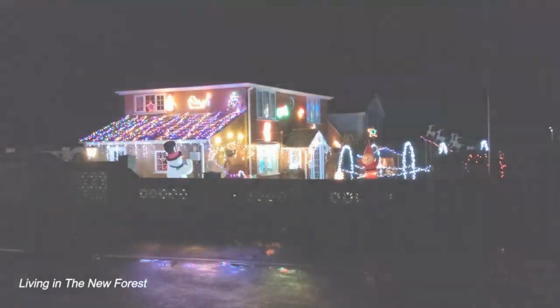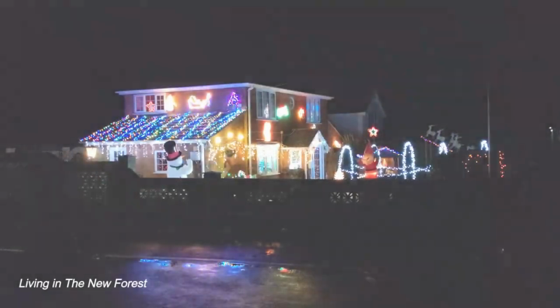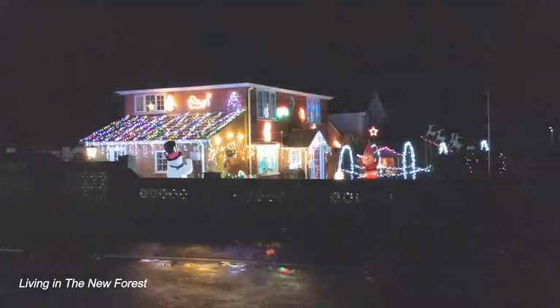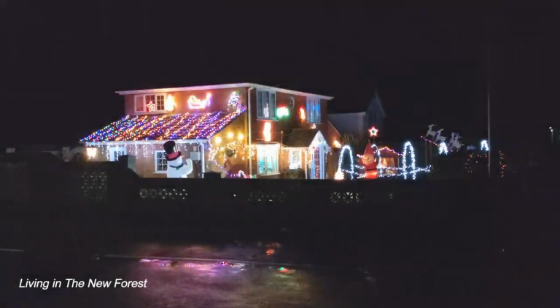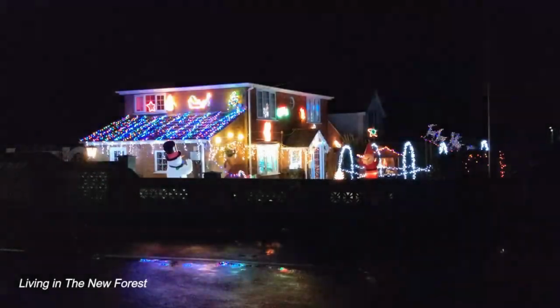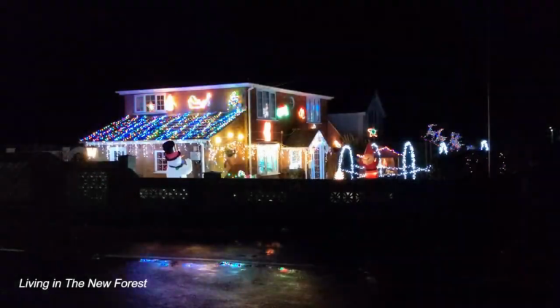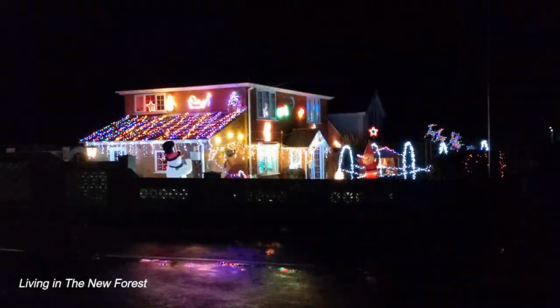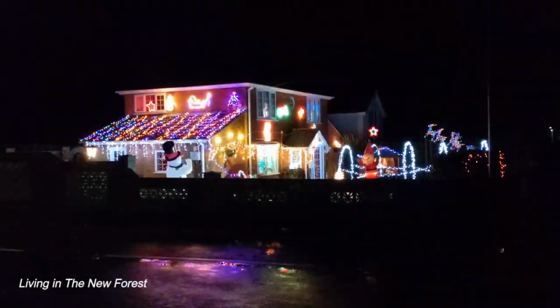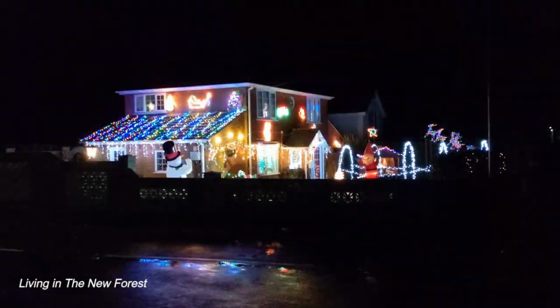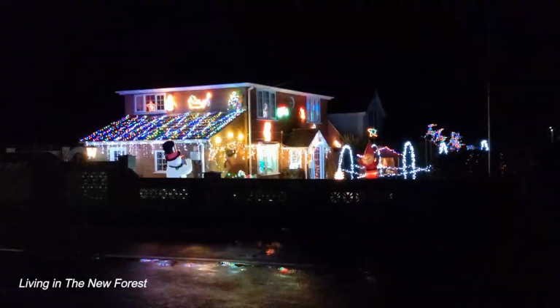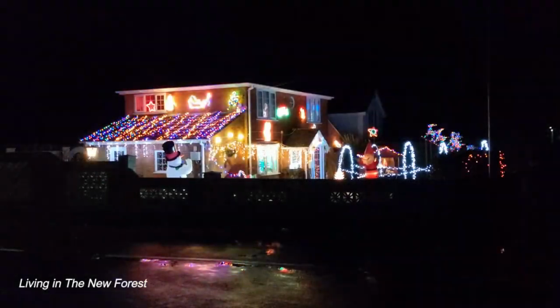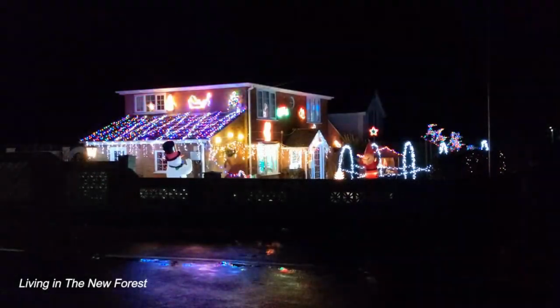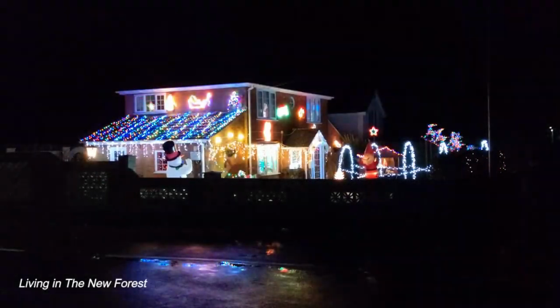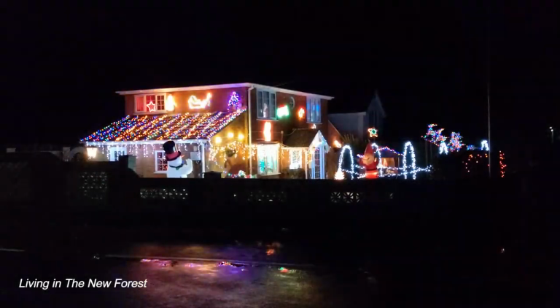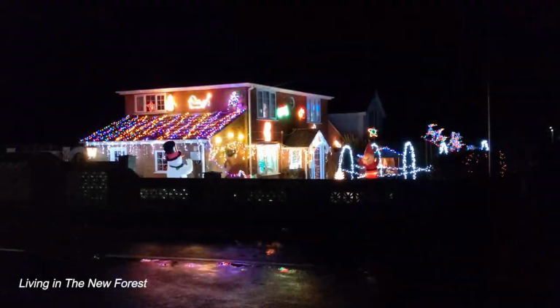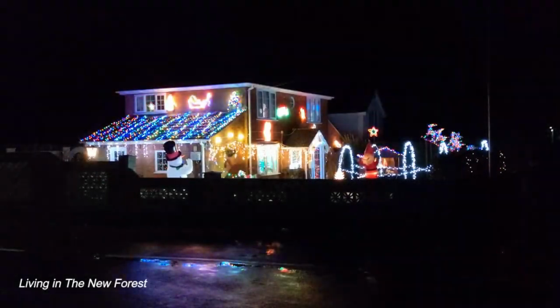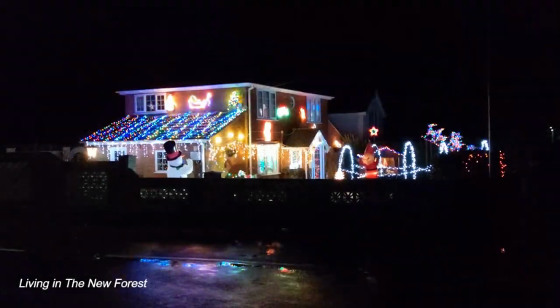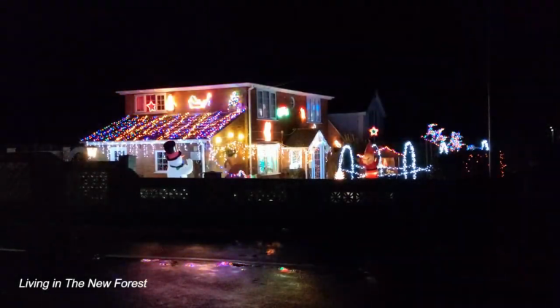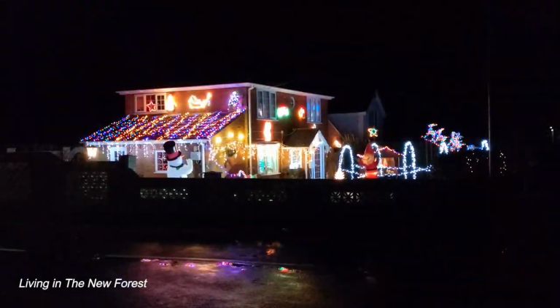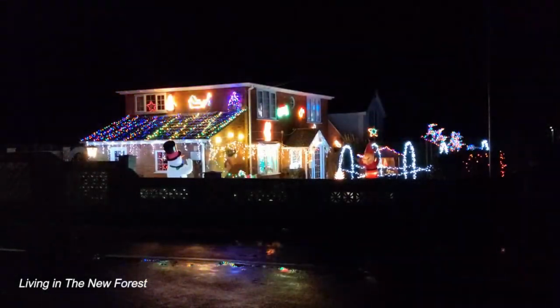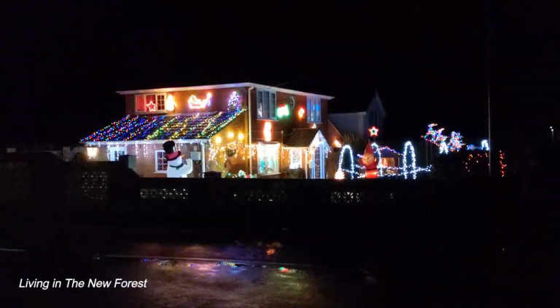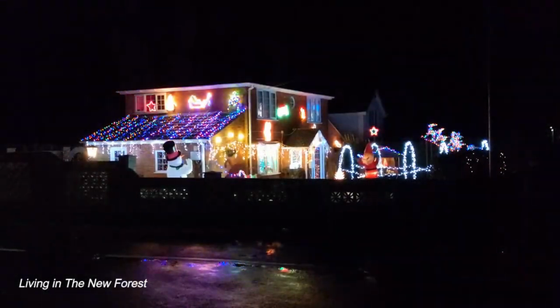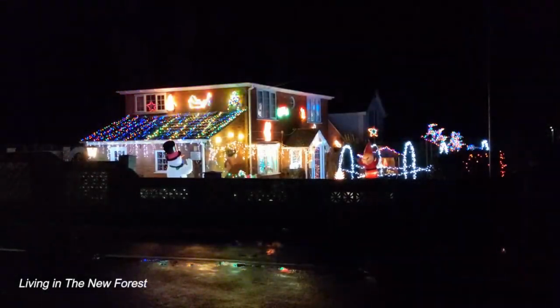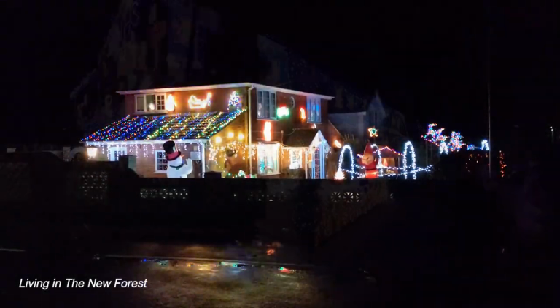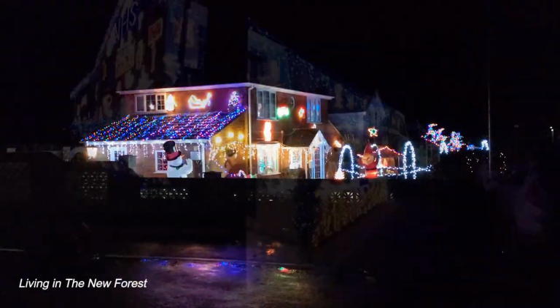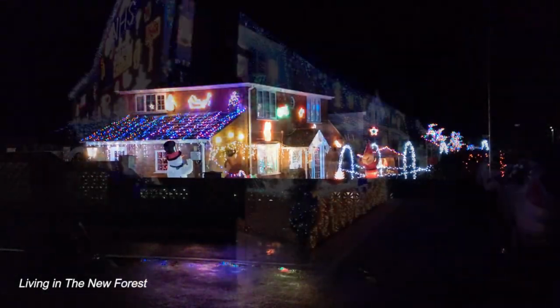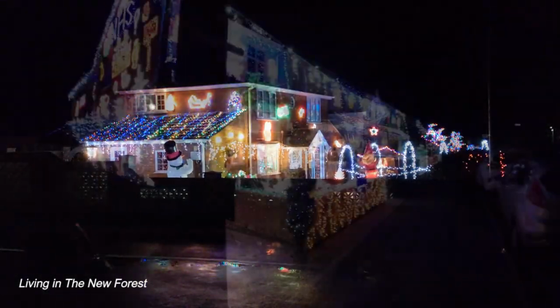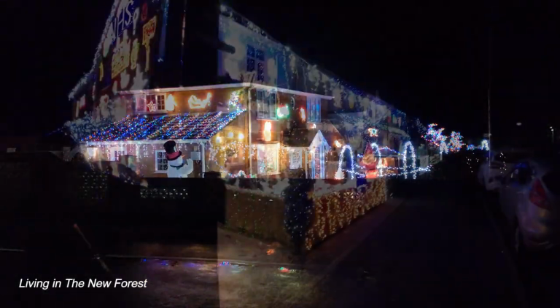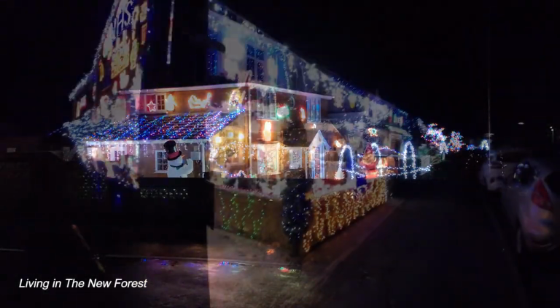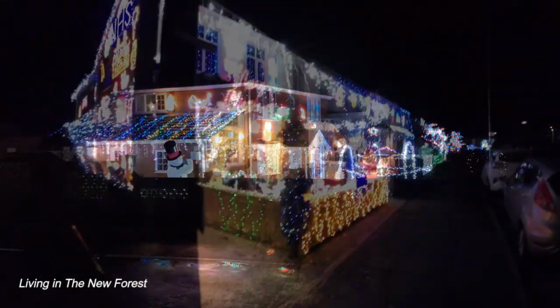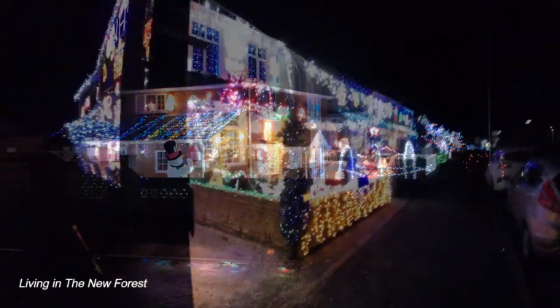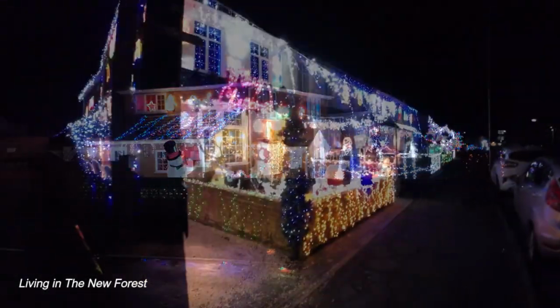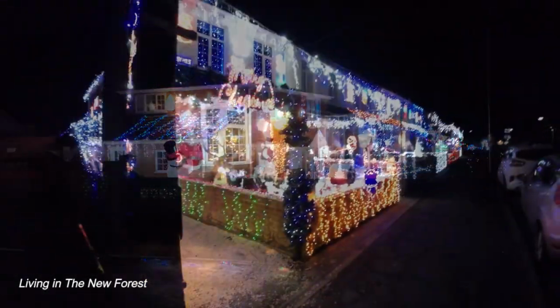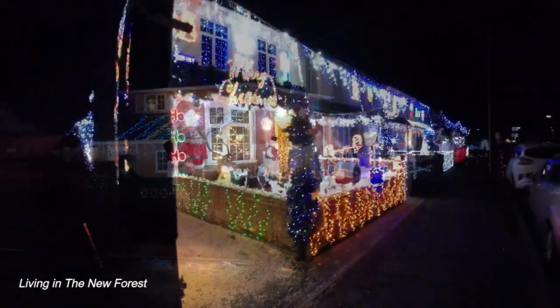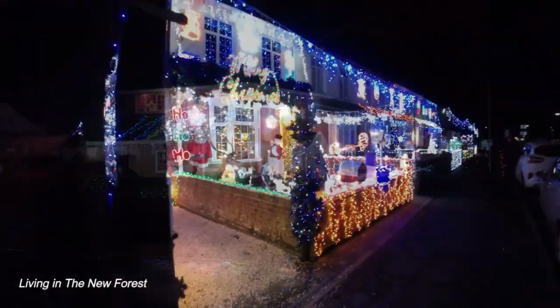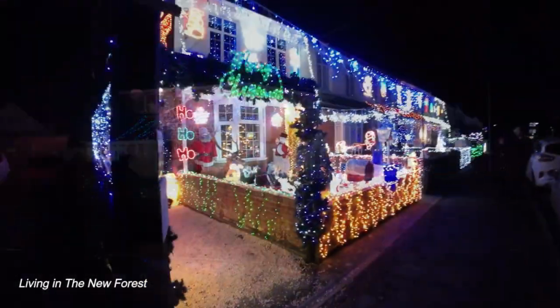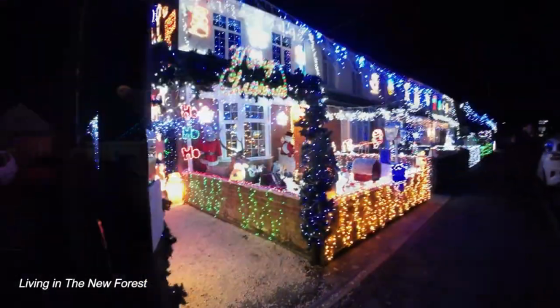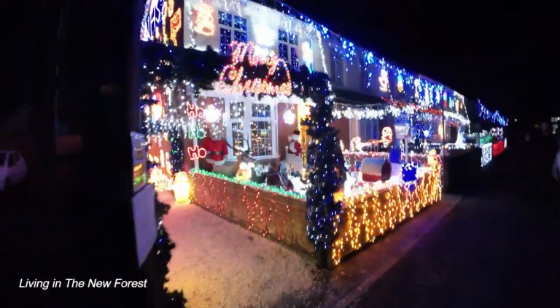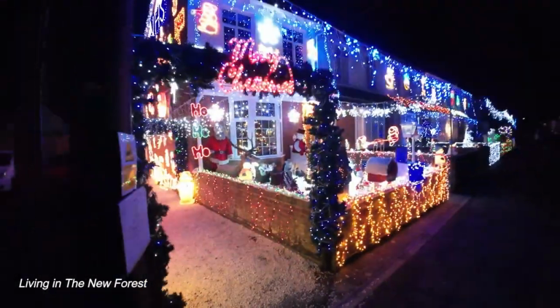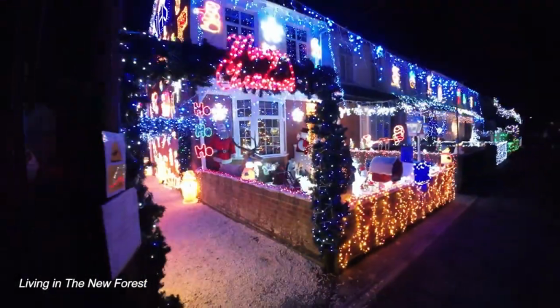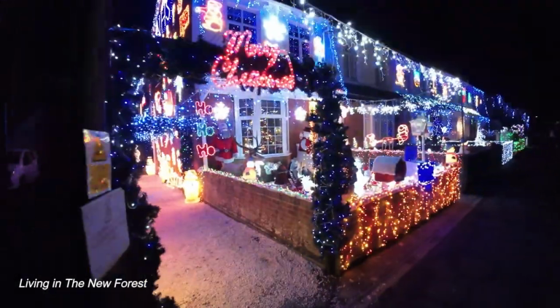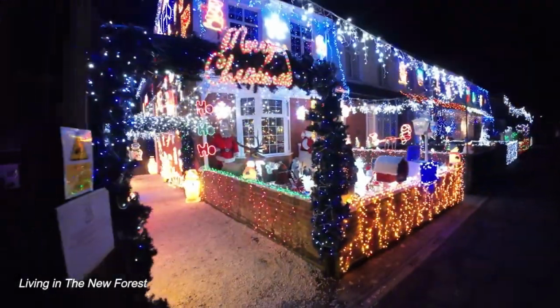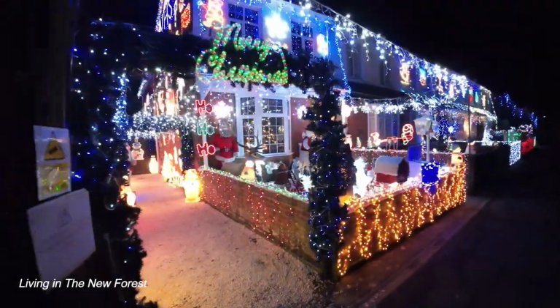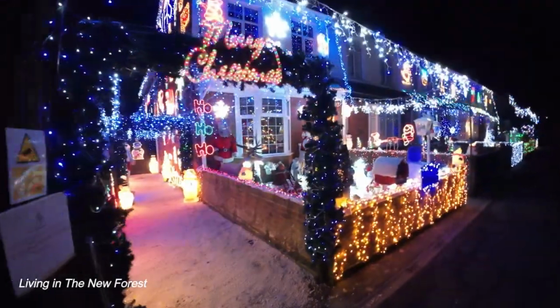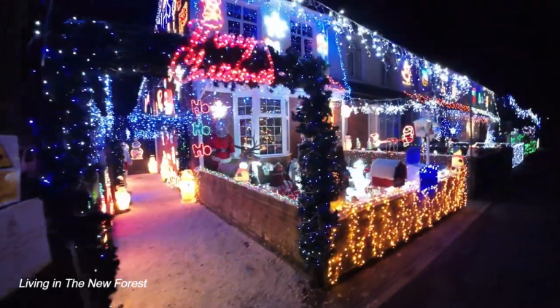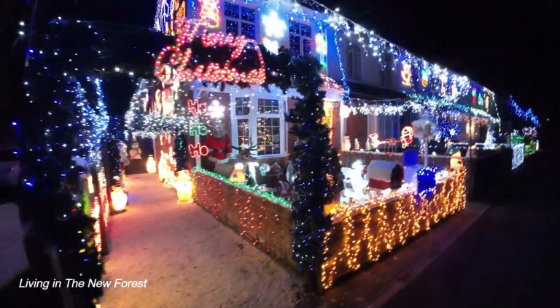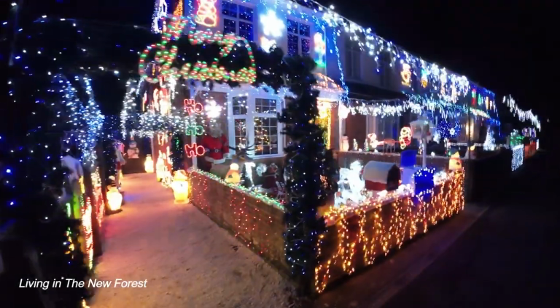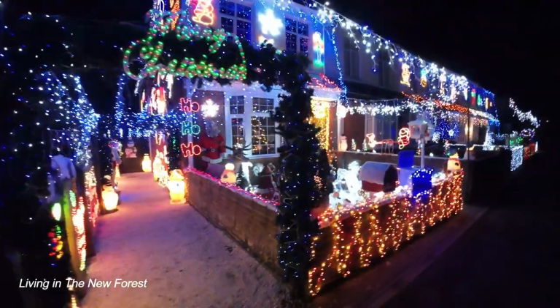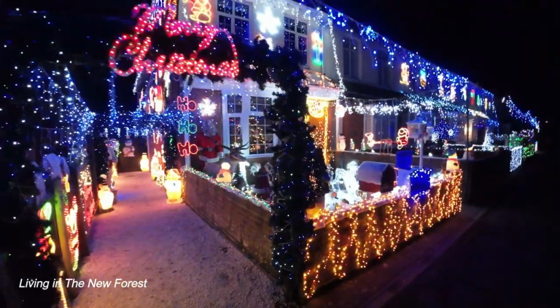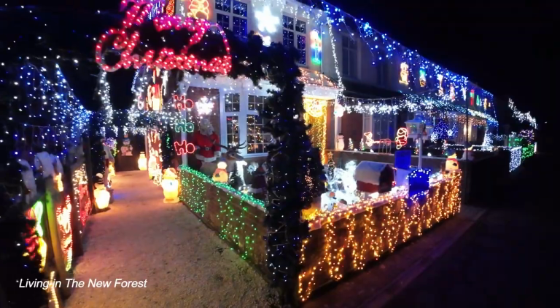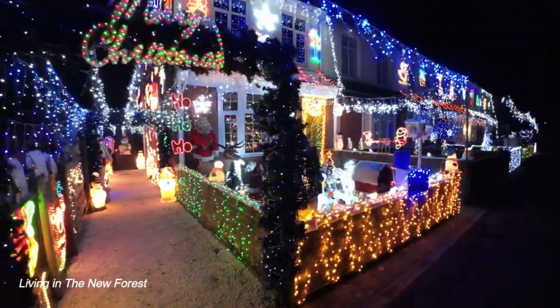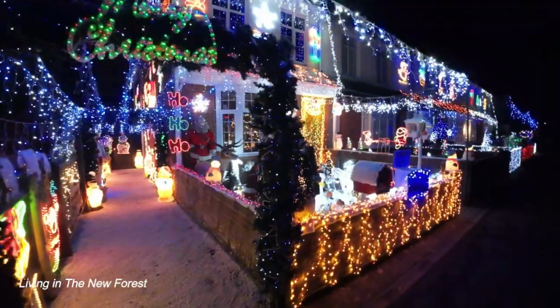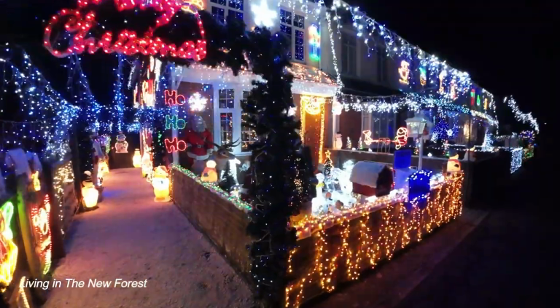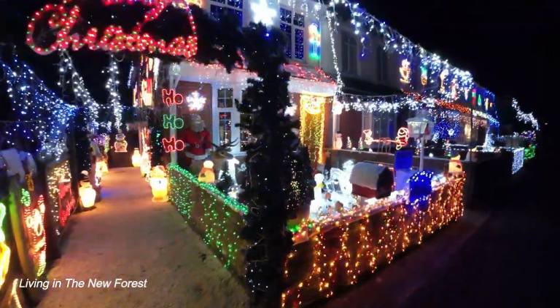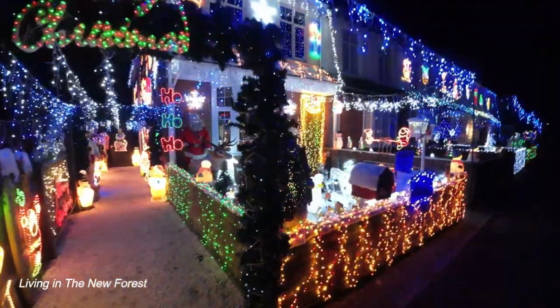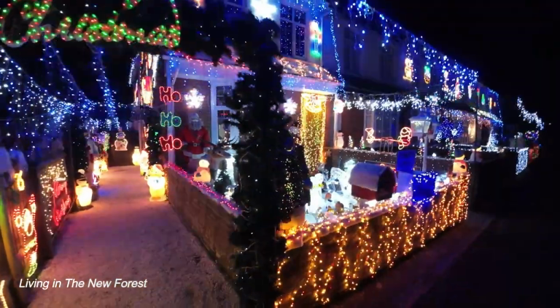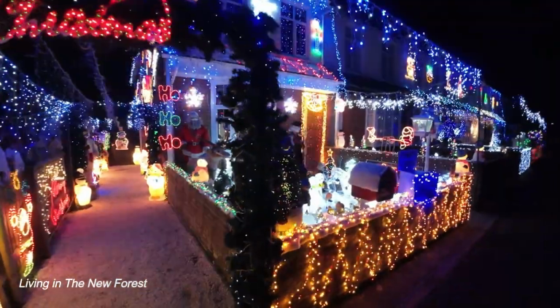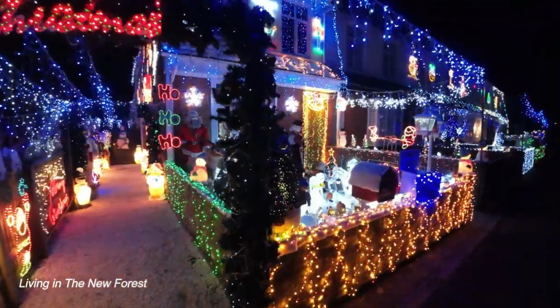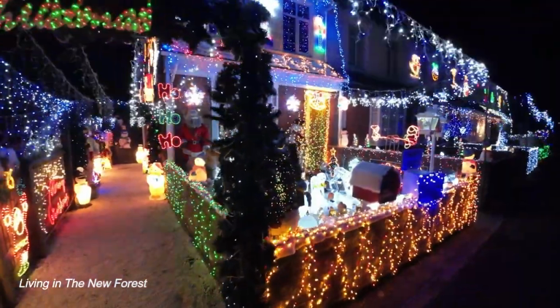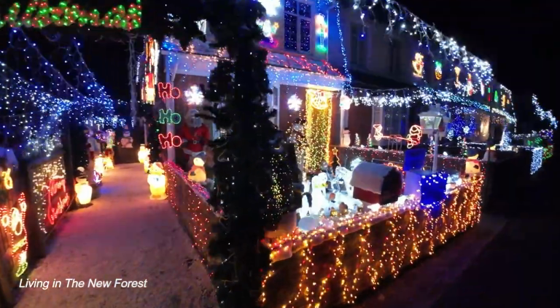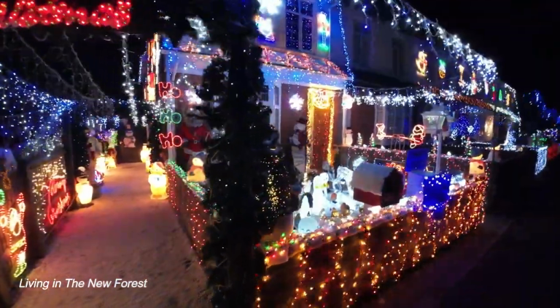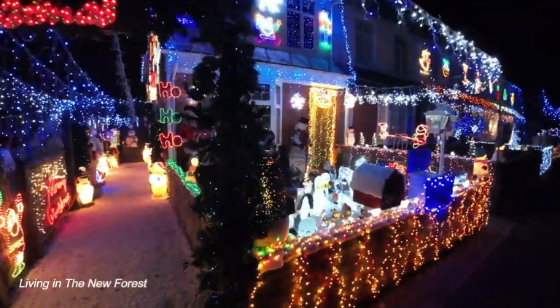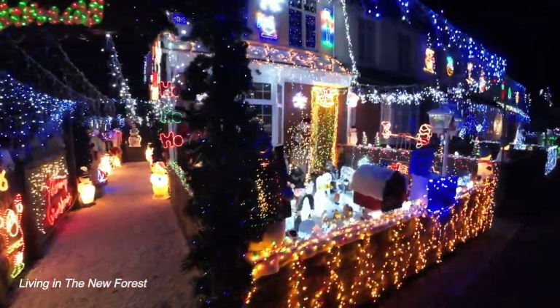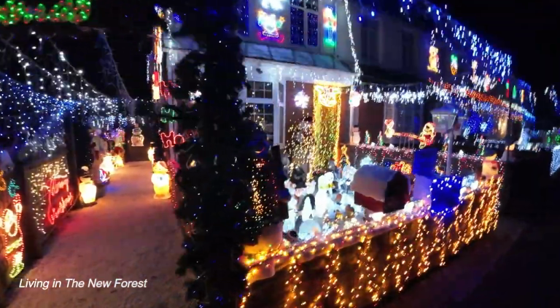December wouldn't be December these days without outside illuminations. They really get me into the Christmas spirit.